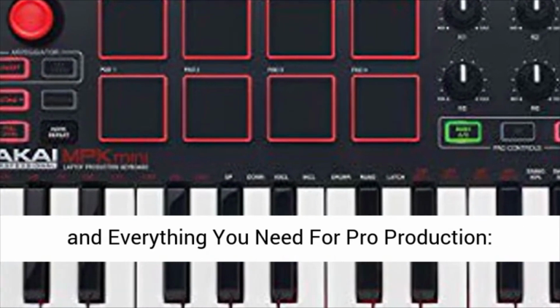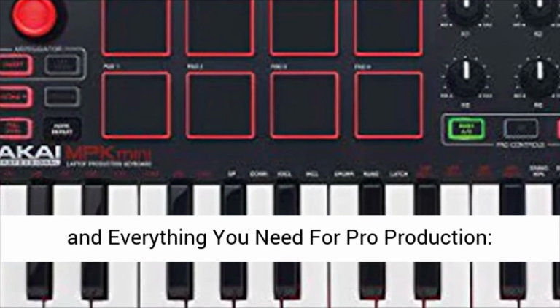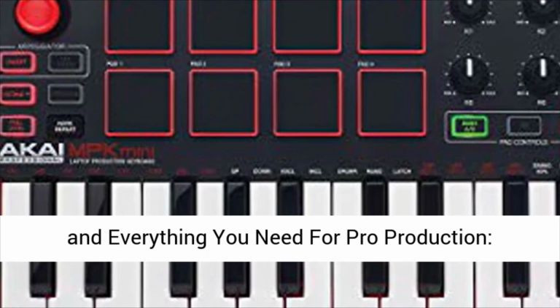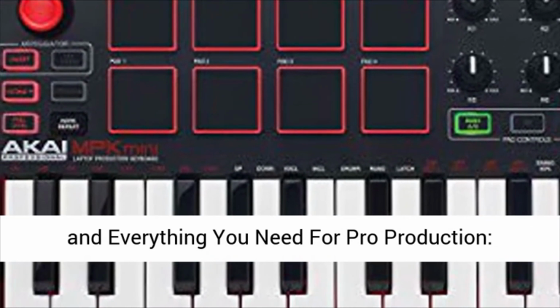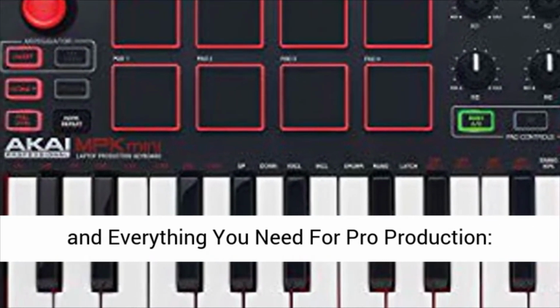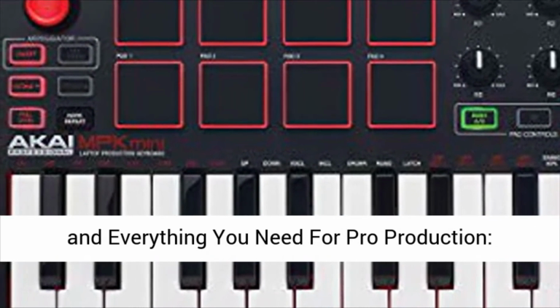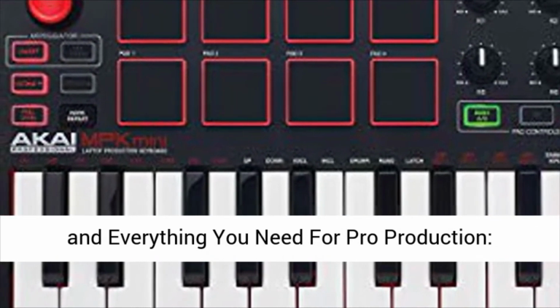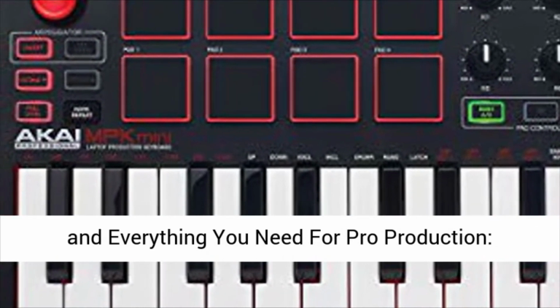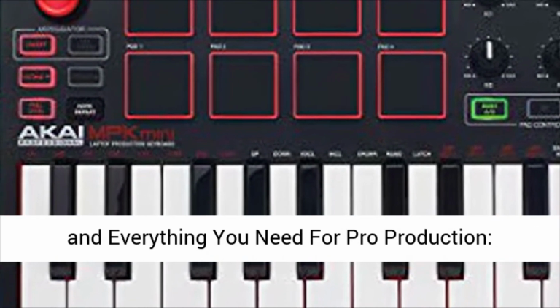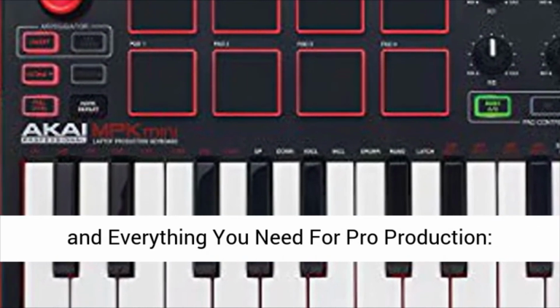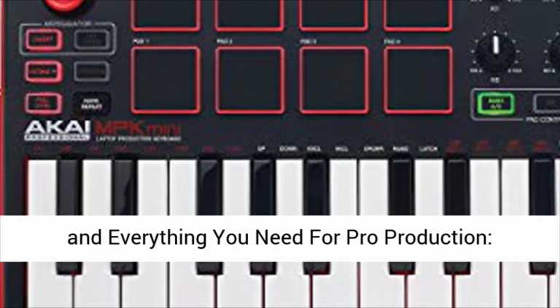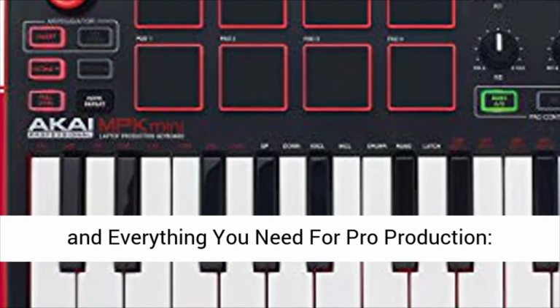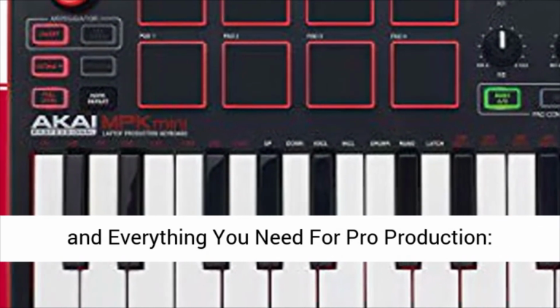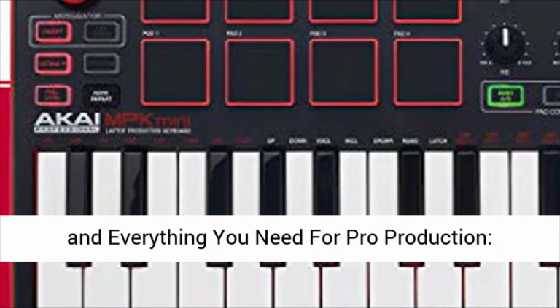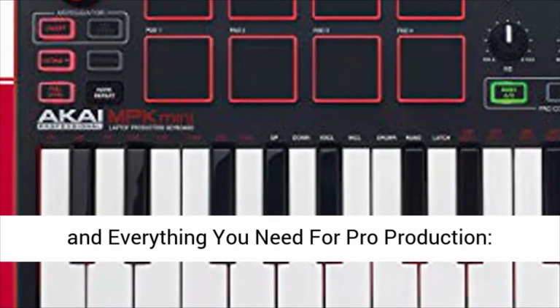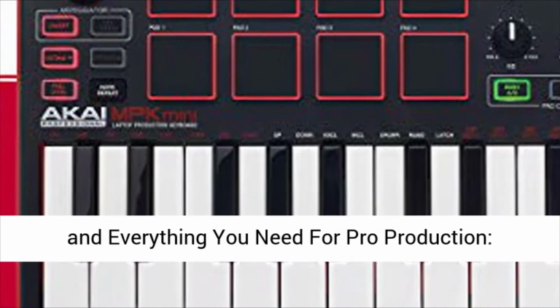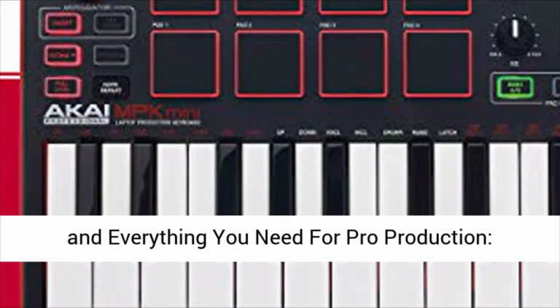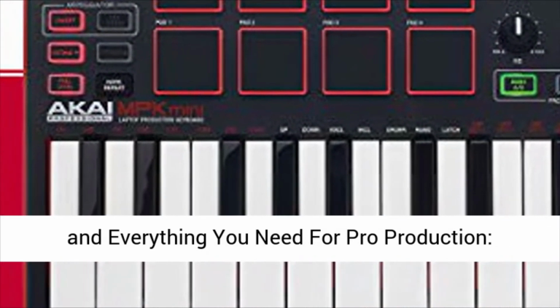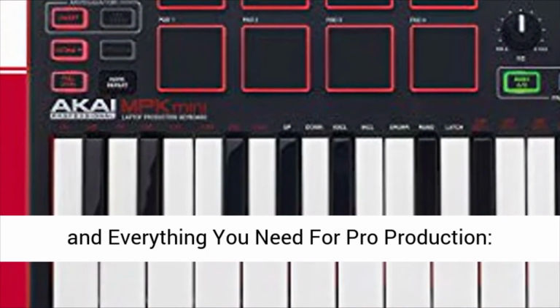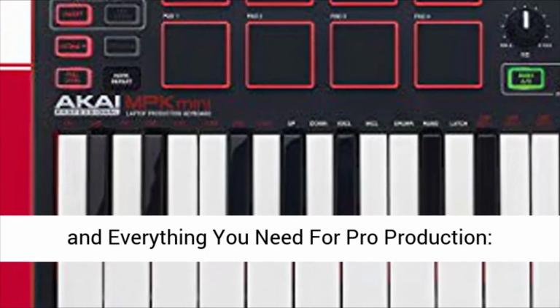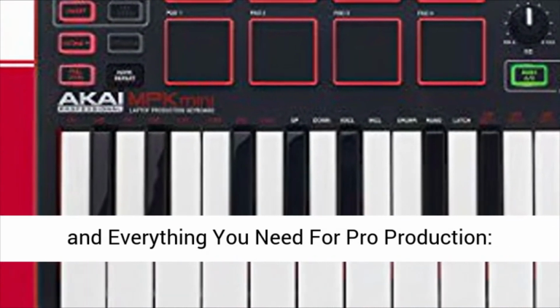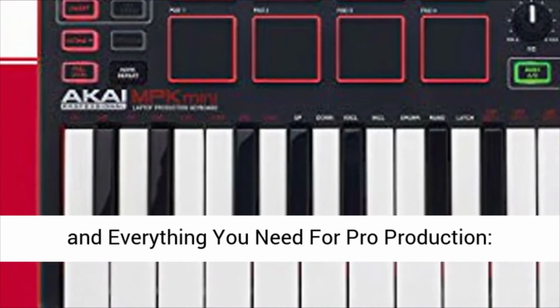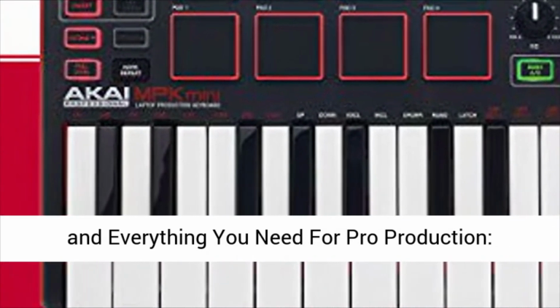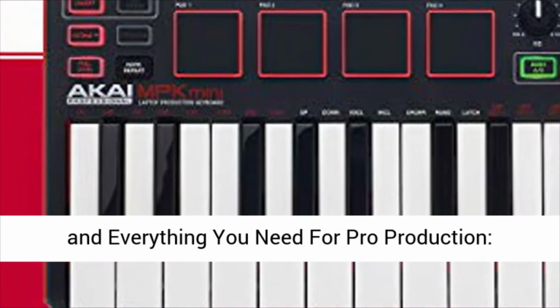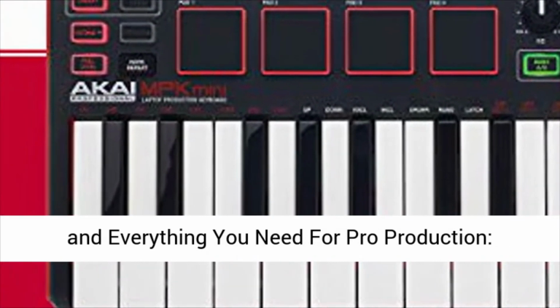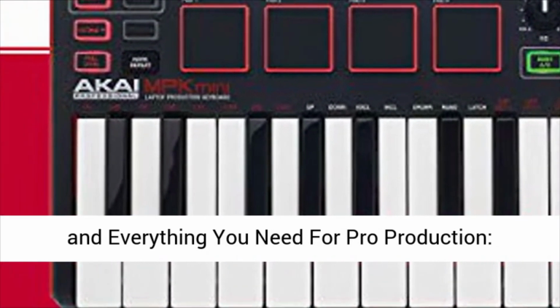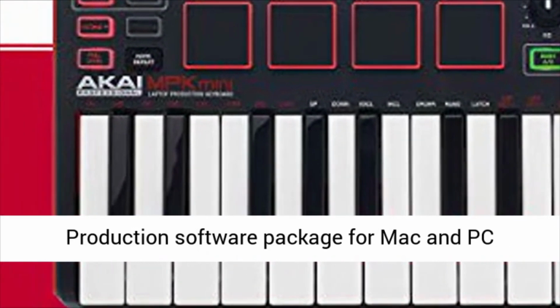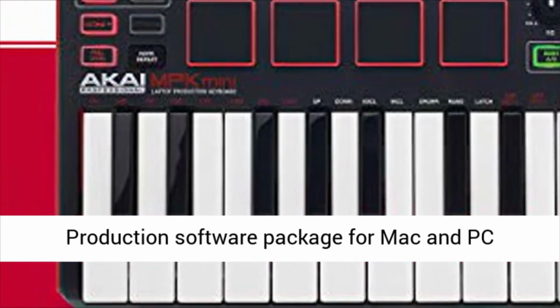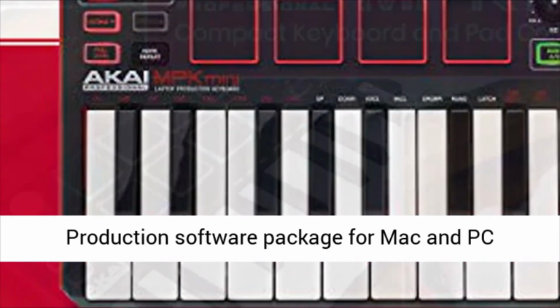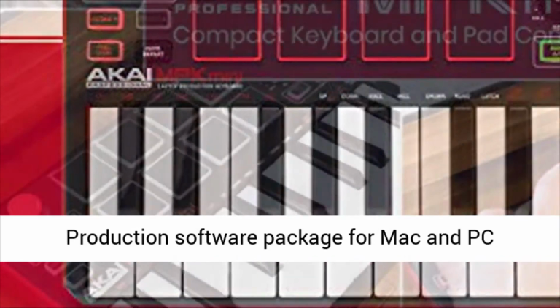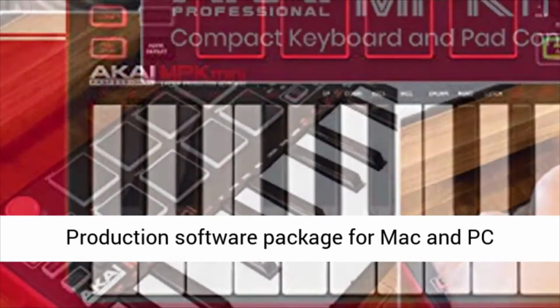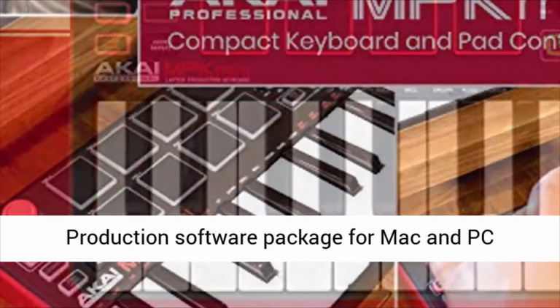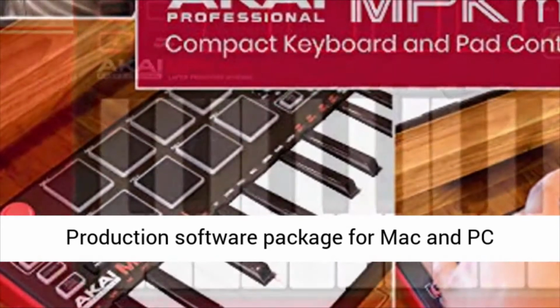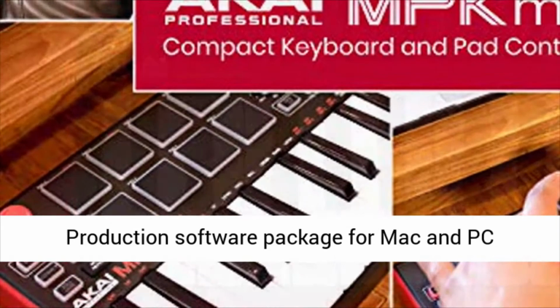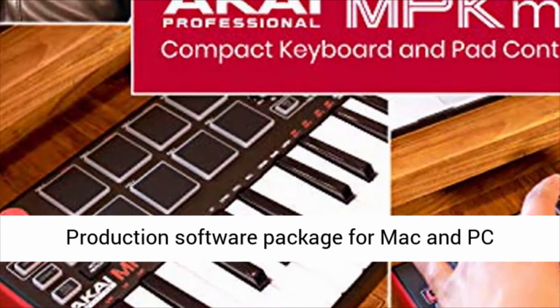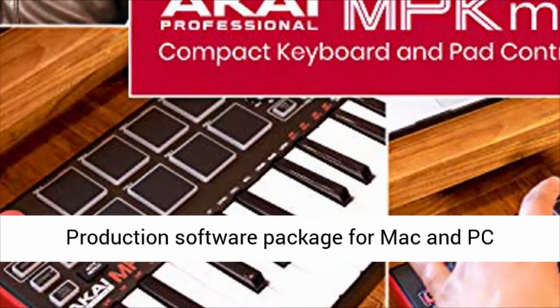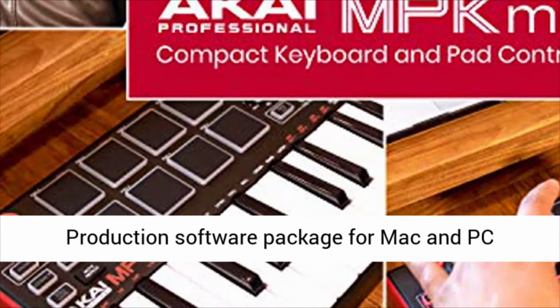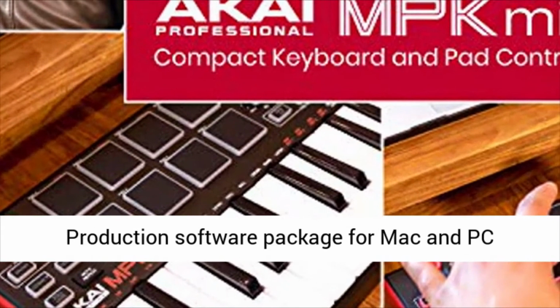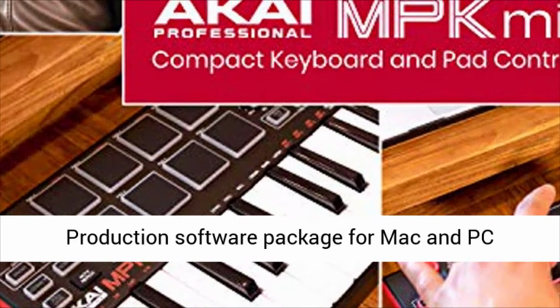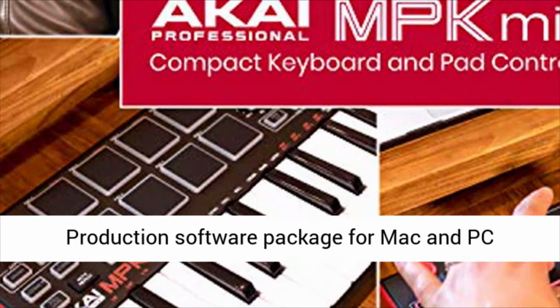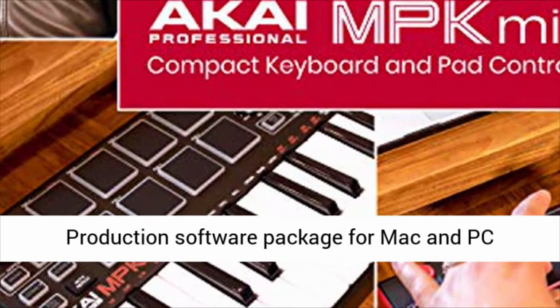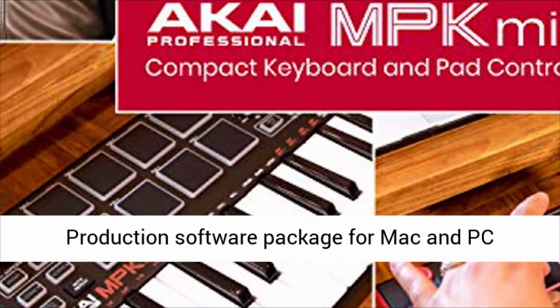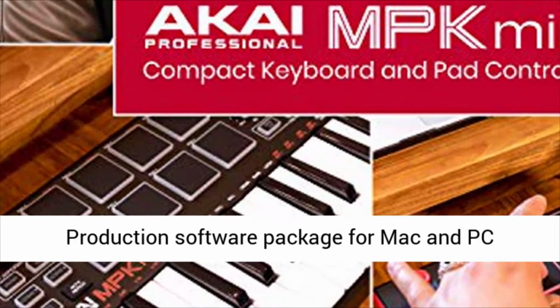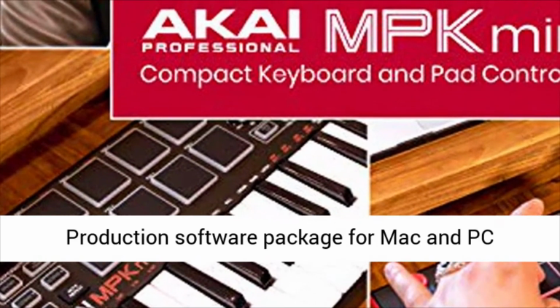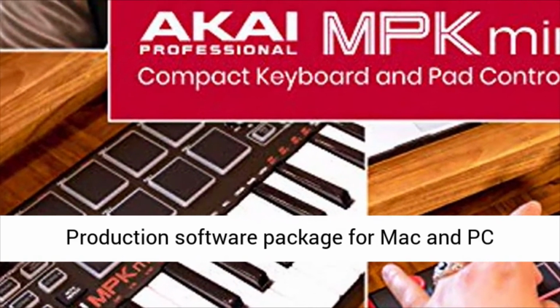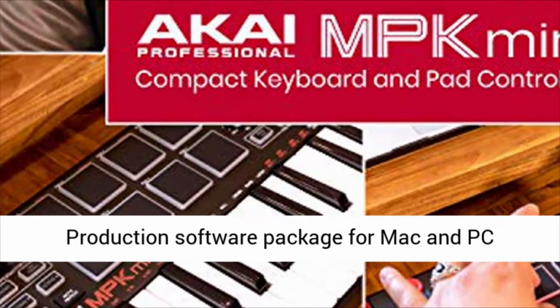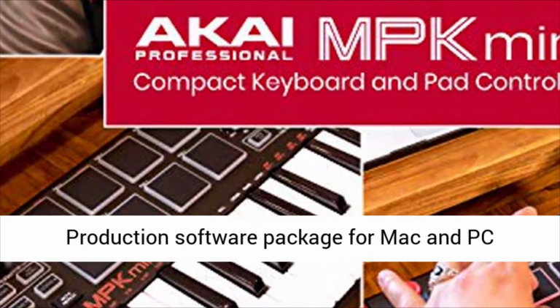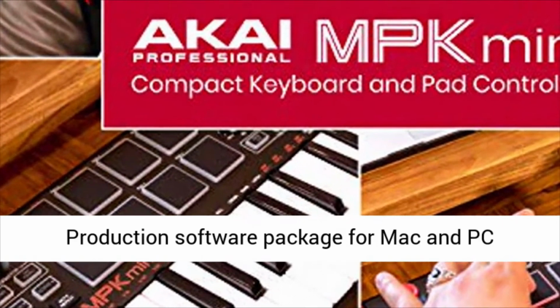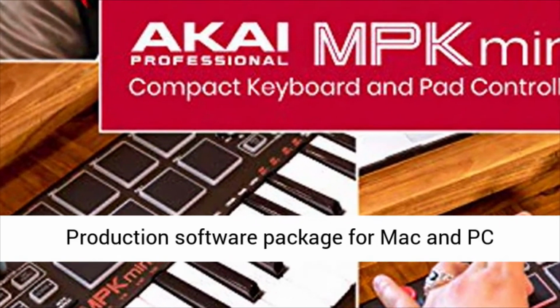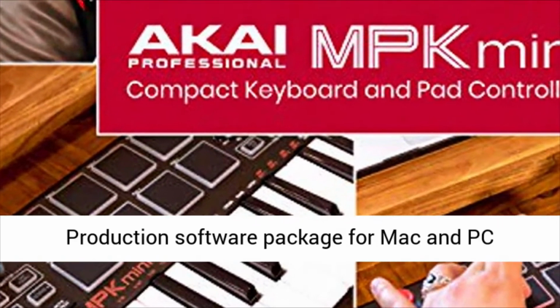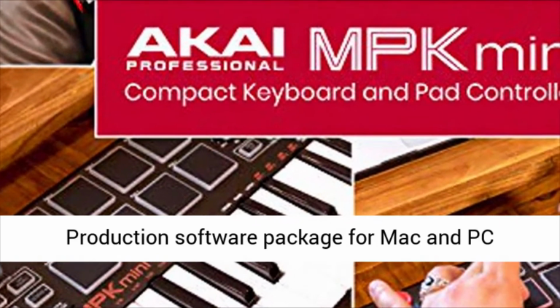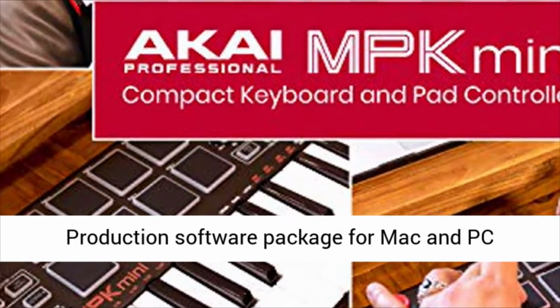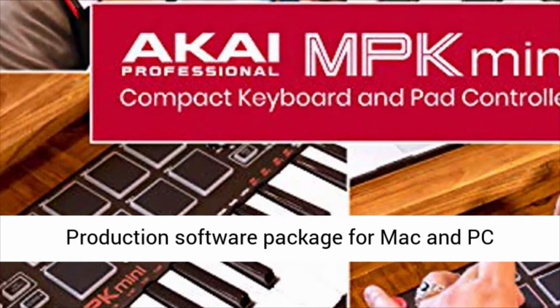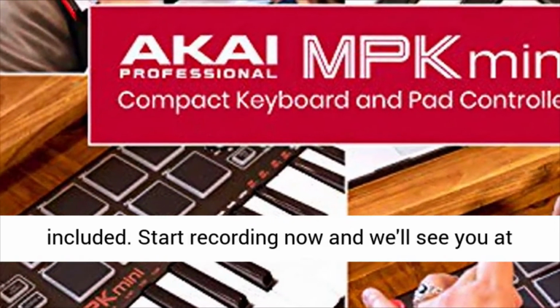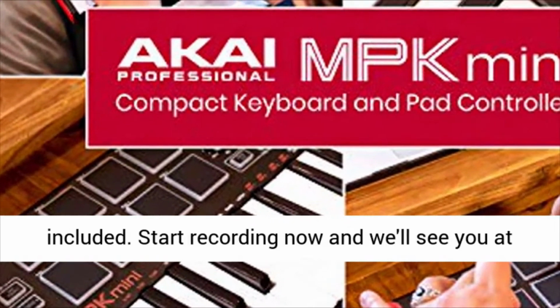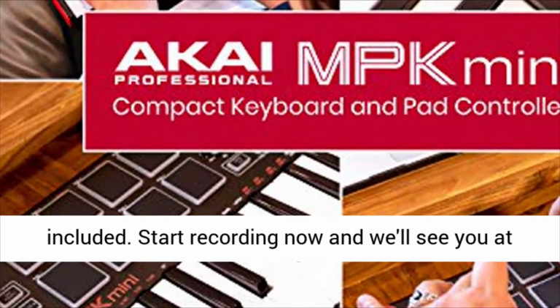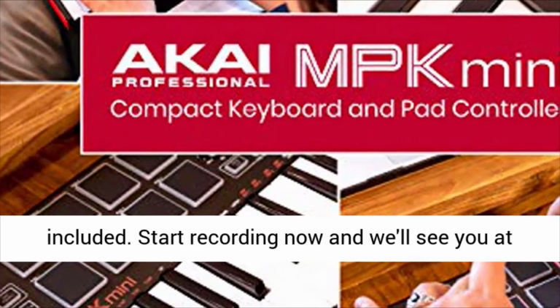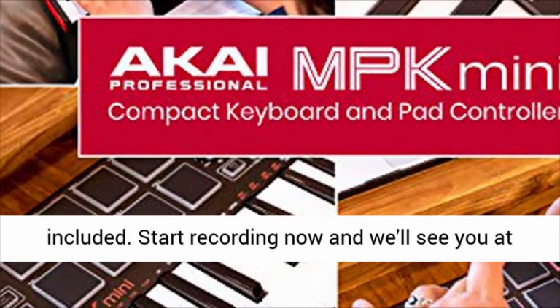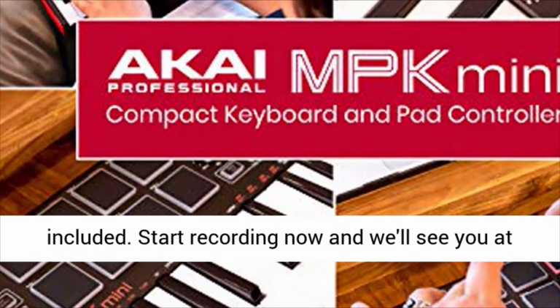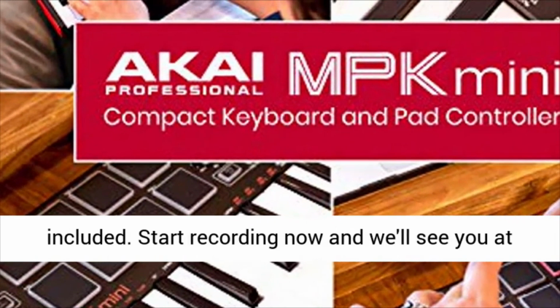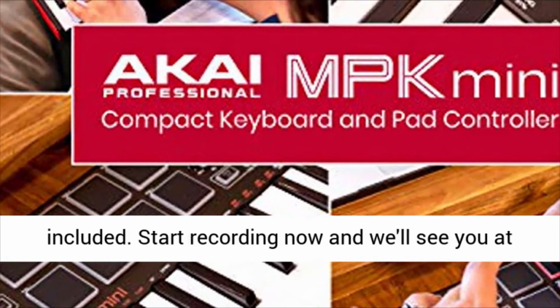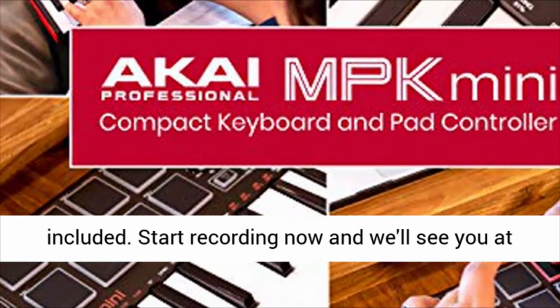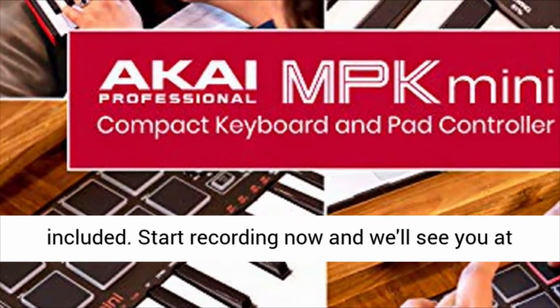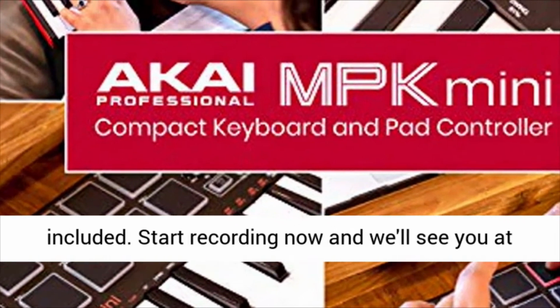1400 sounds and everything you need for pro production — a production software package for Mac and PC included.